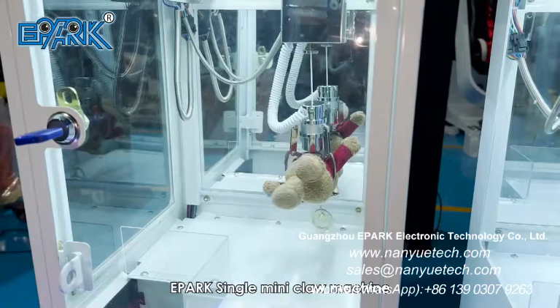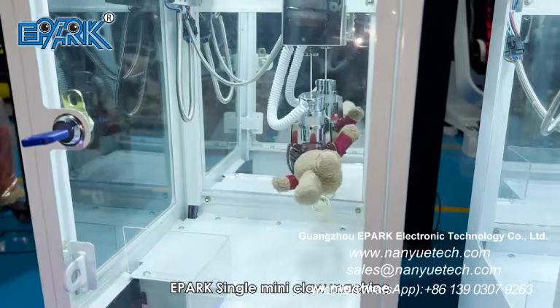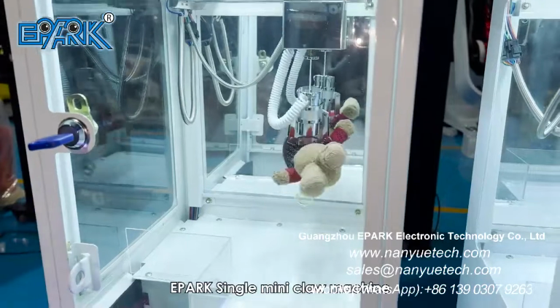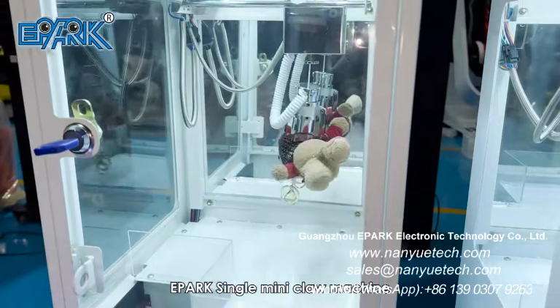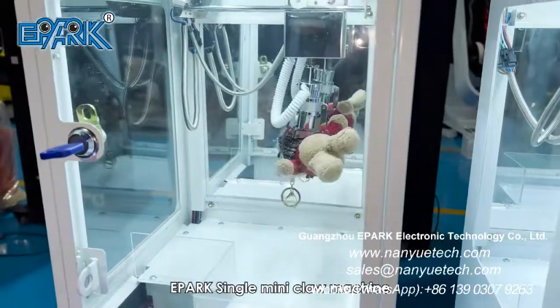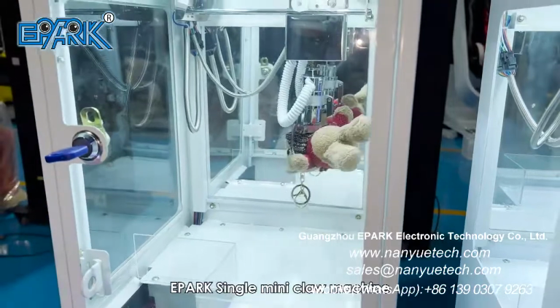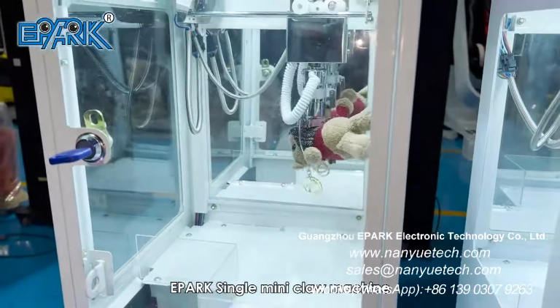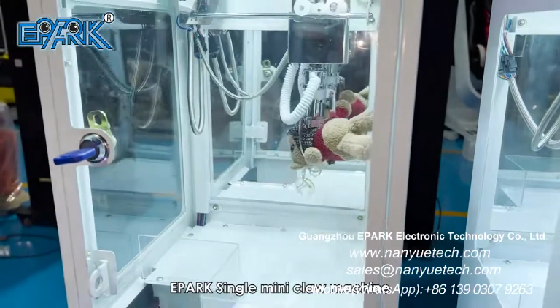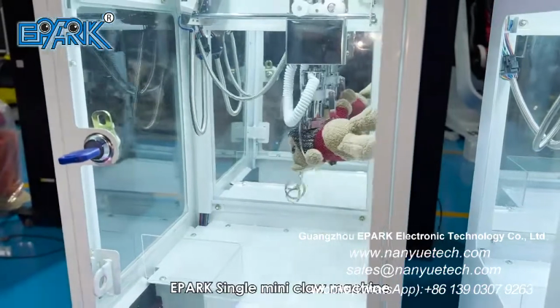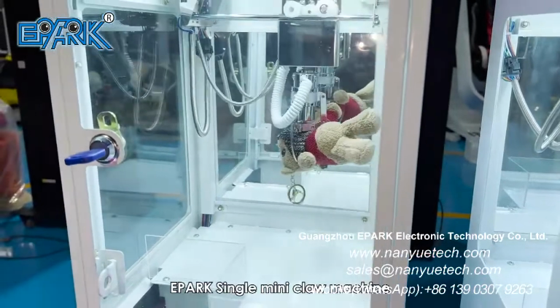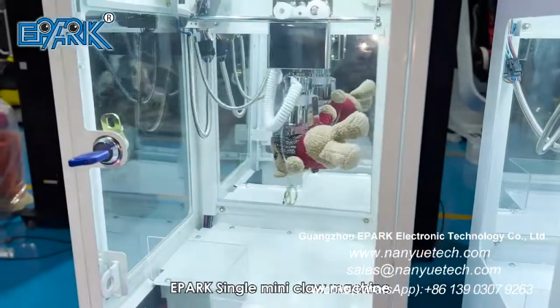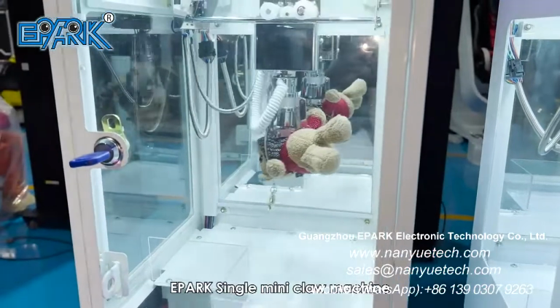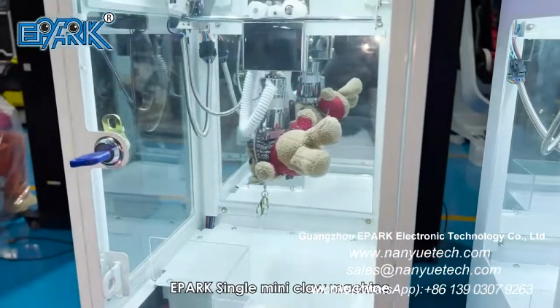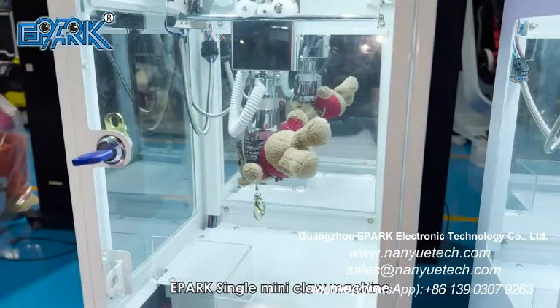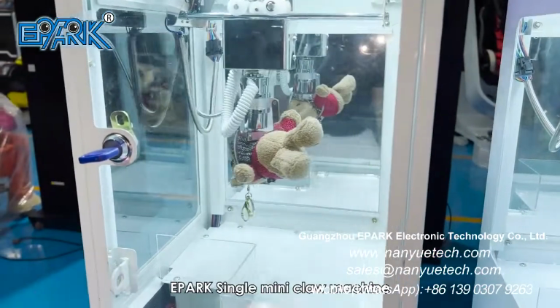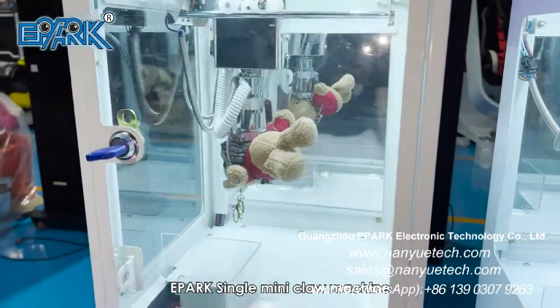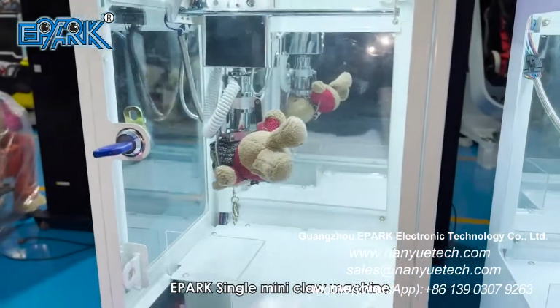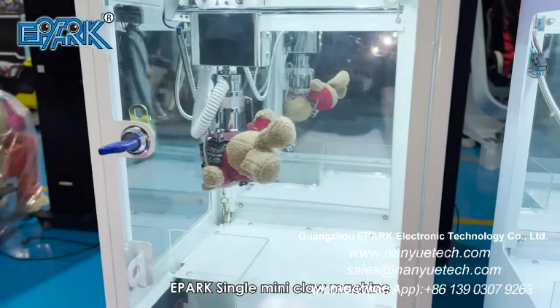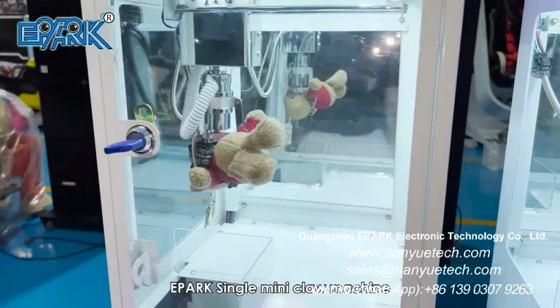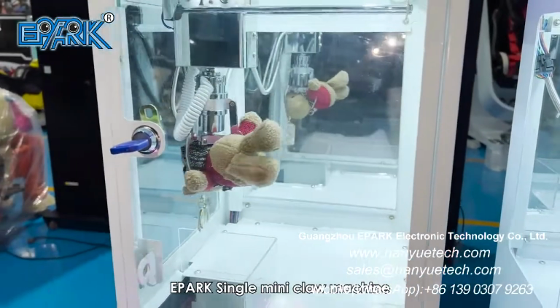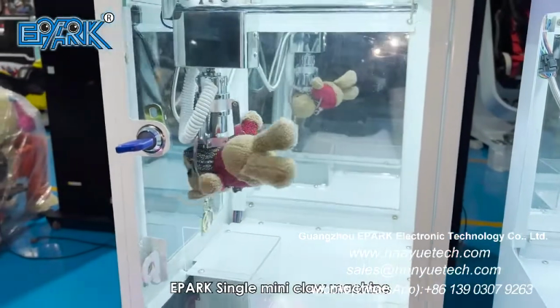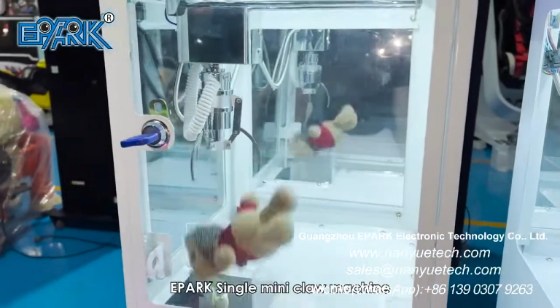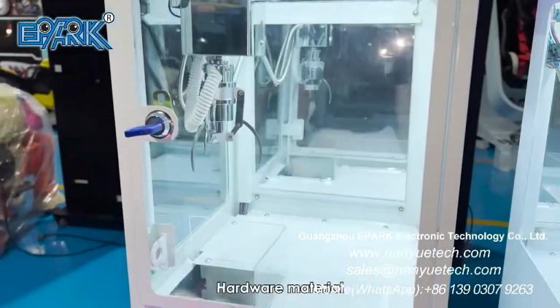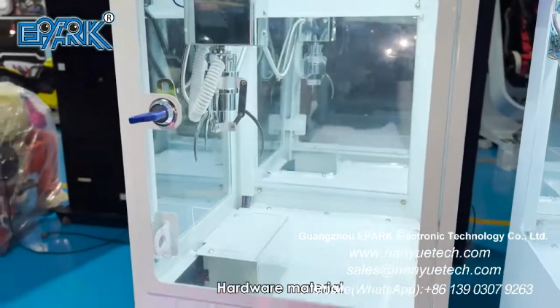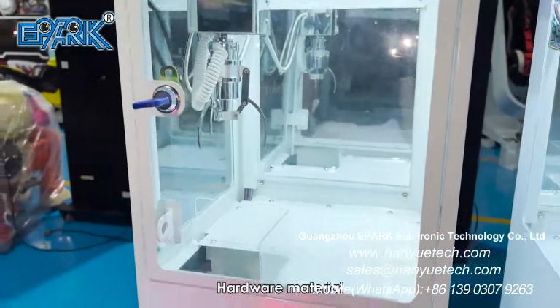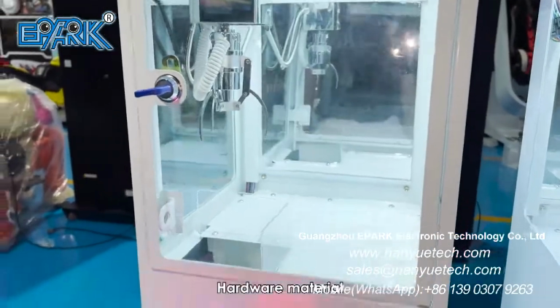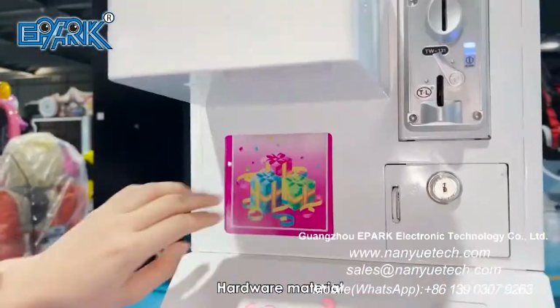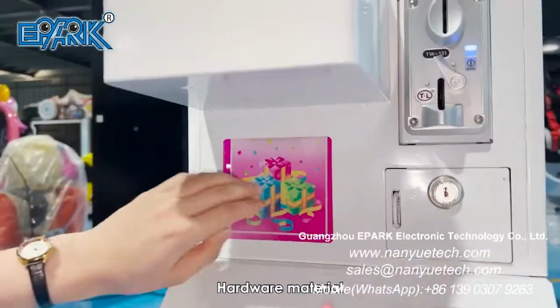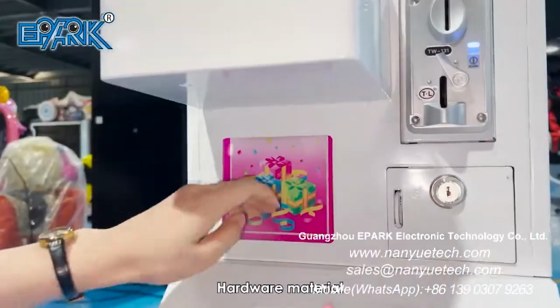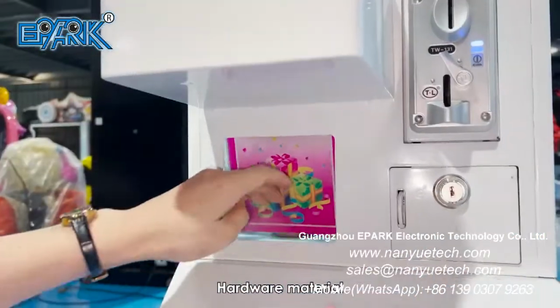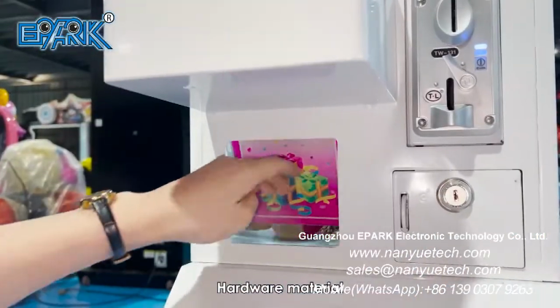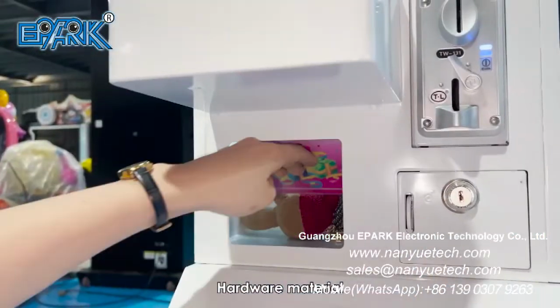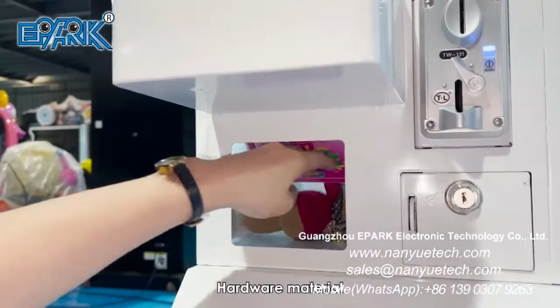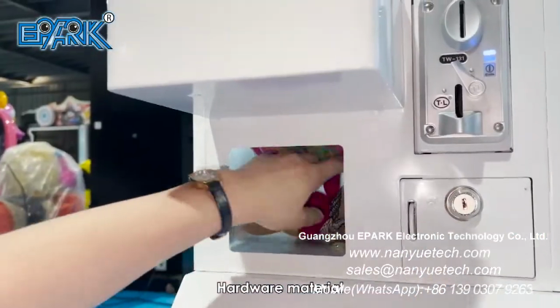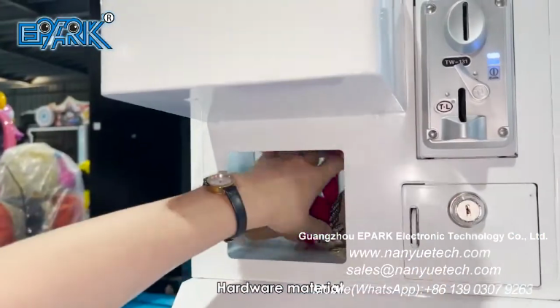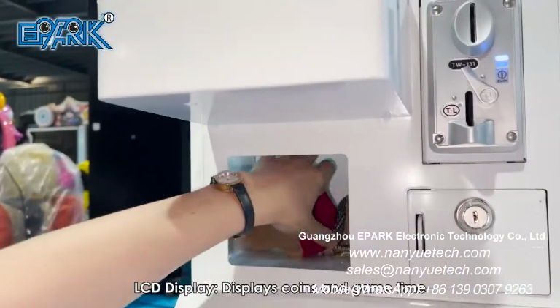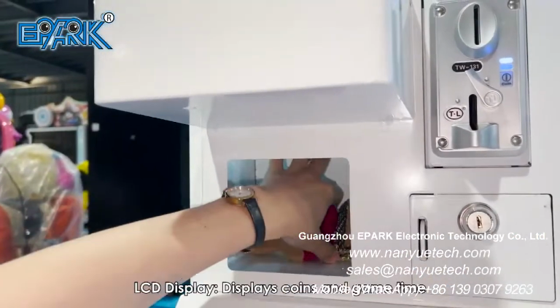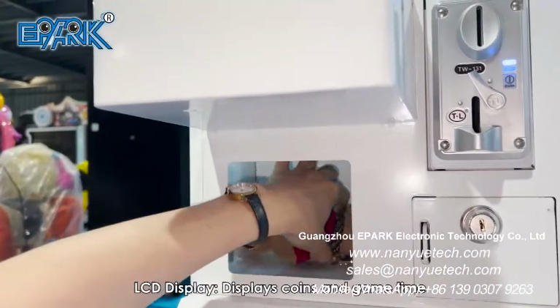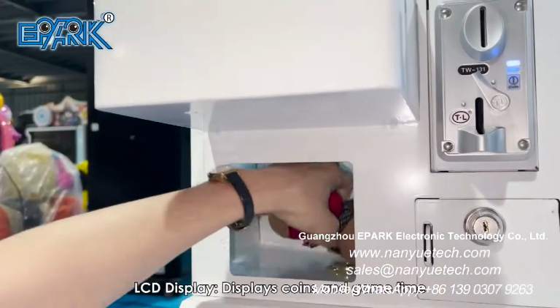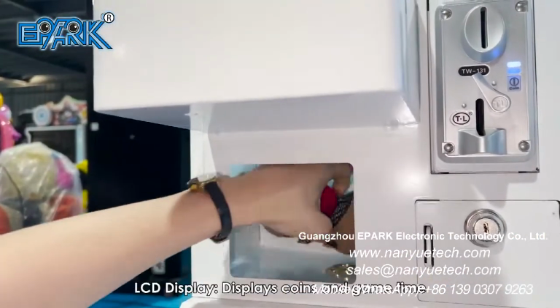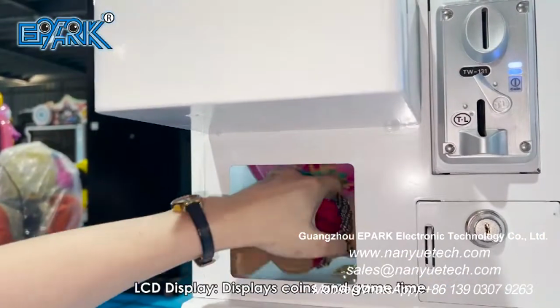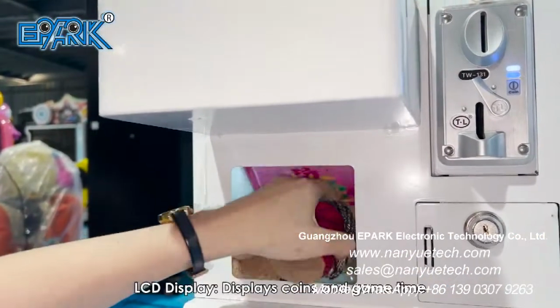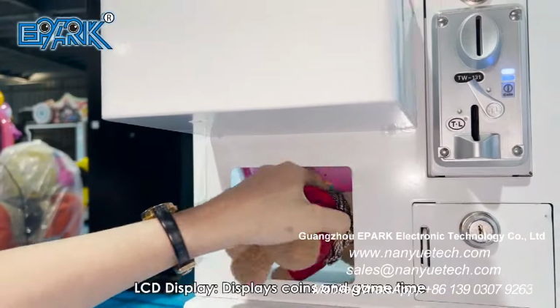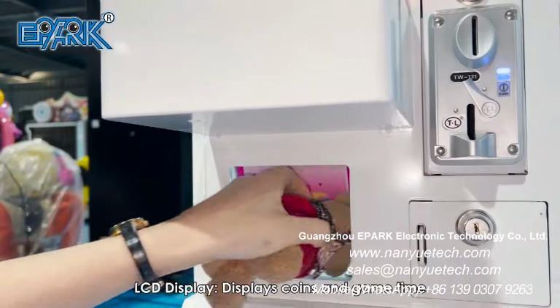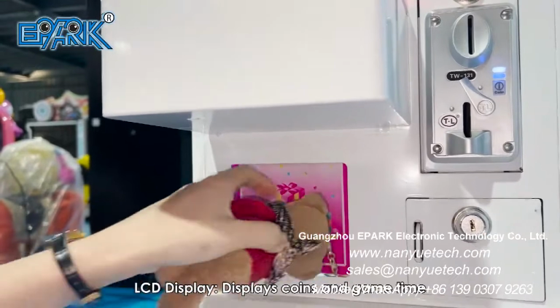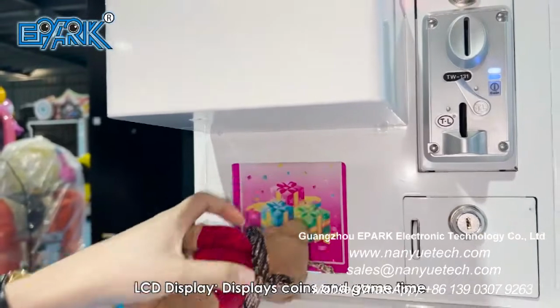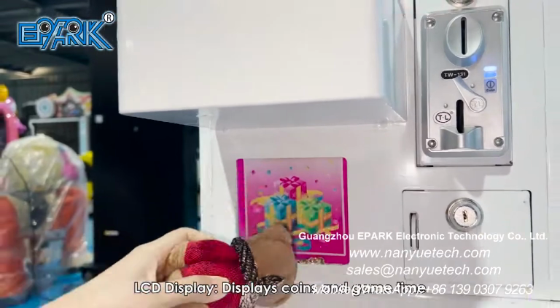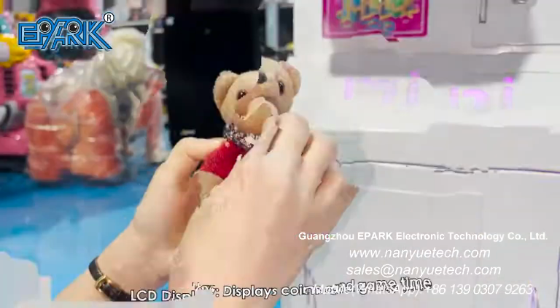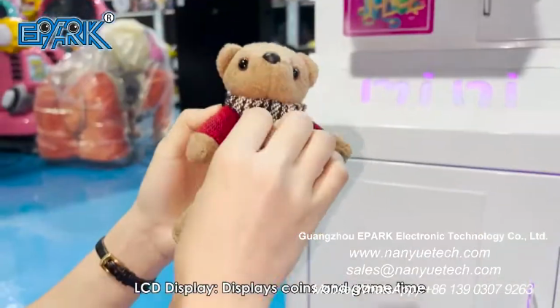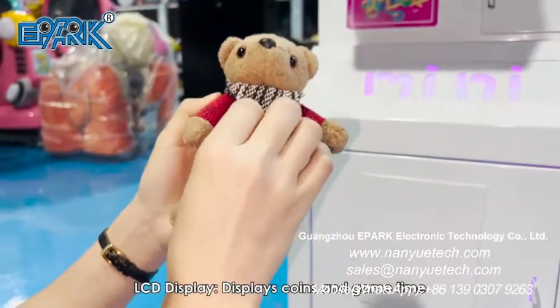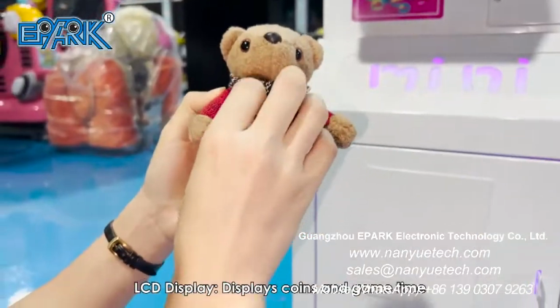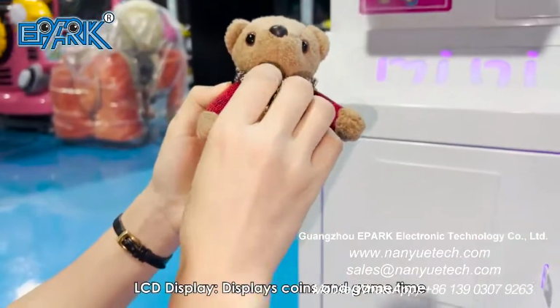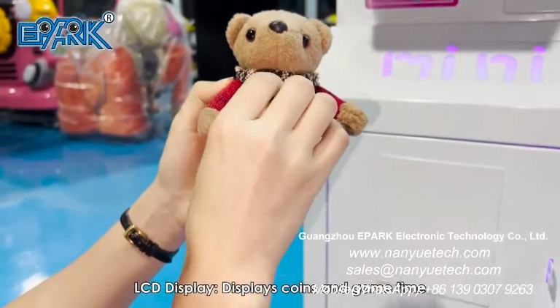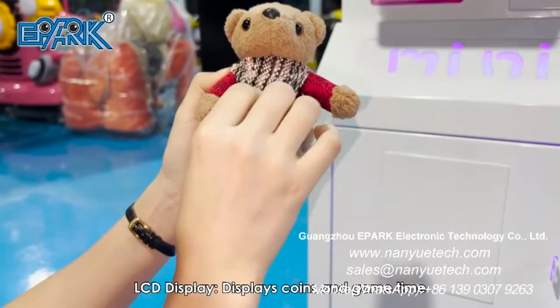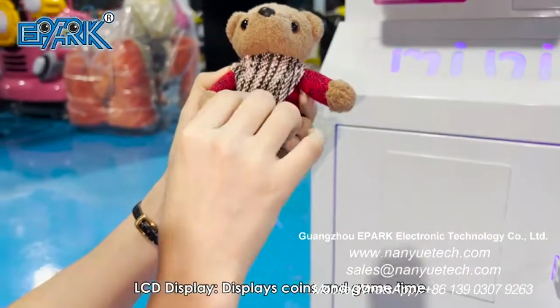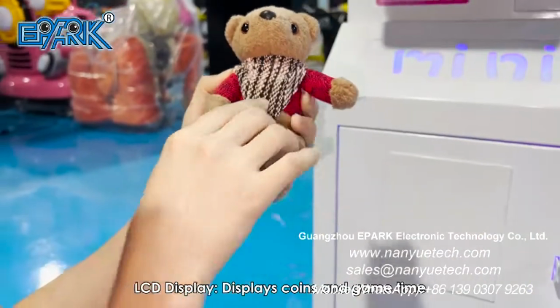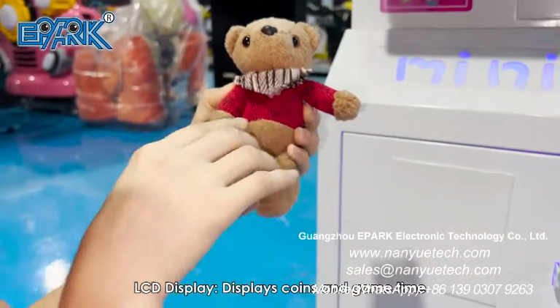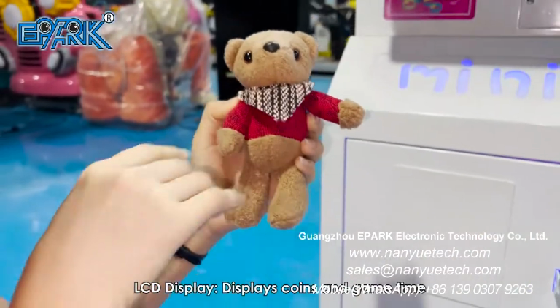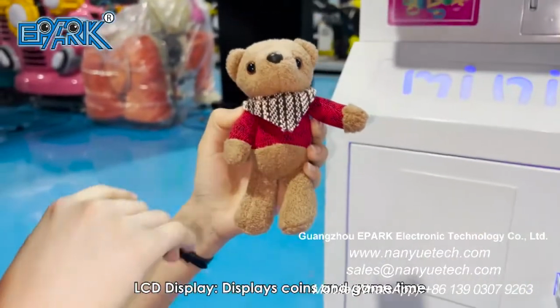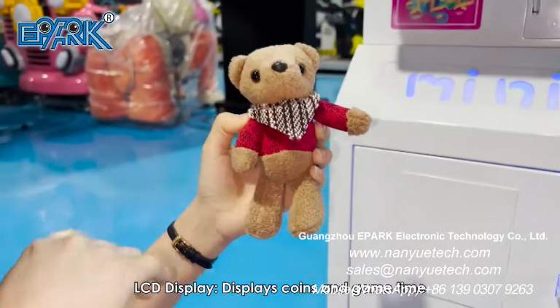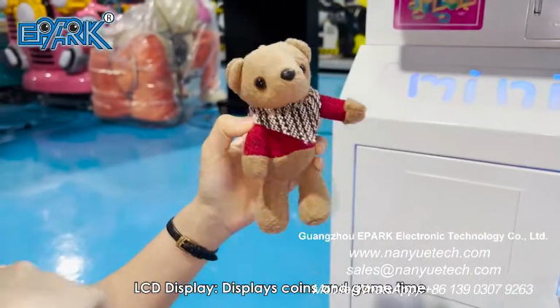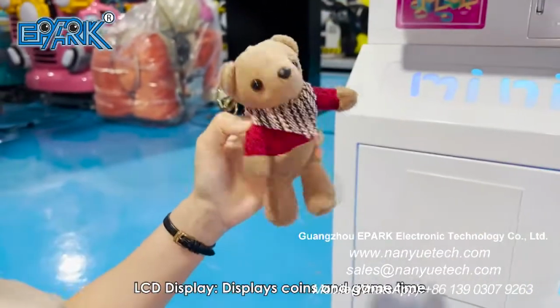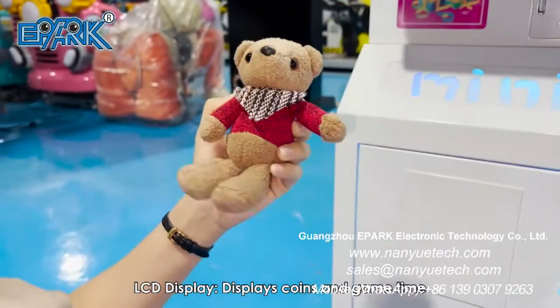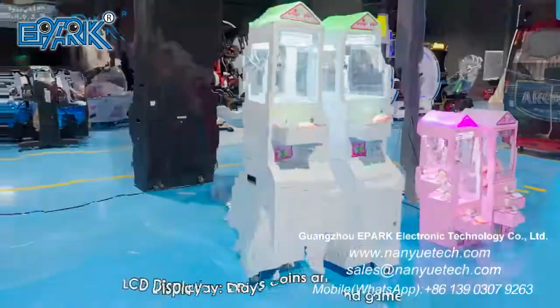ePARC Single Mini Claw Machine. Hardware material. LCD display displays coins and game time.